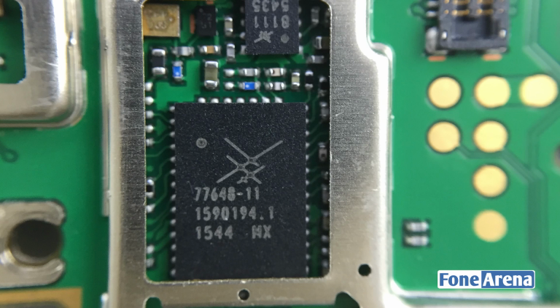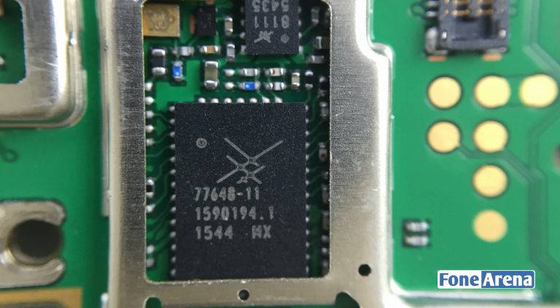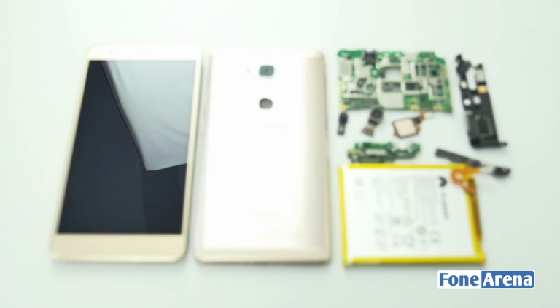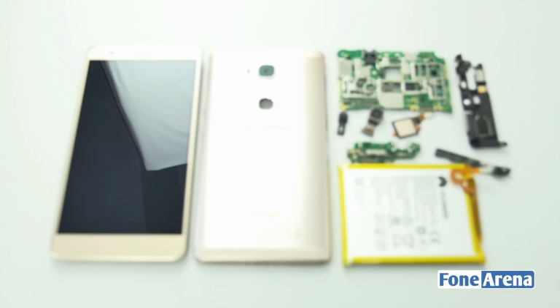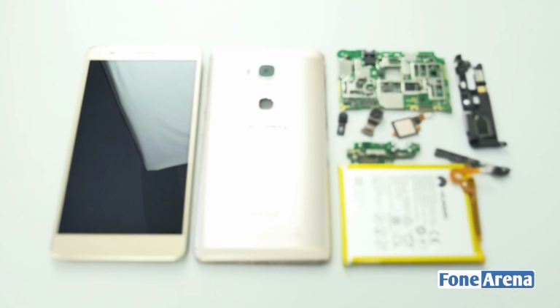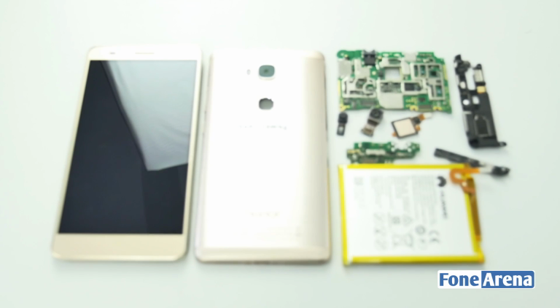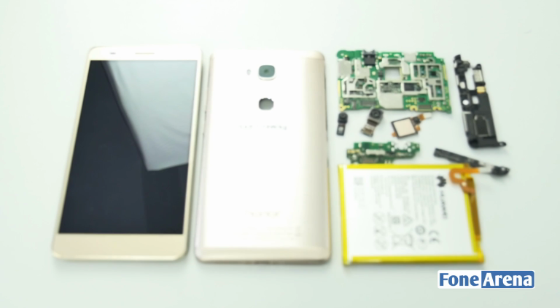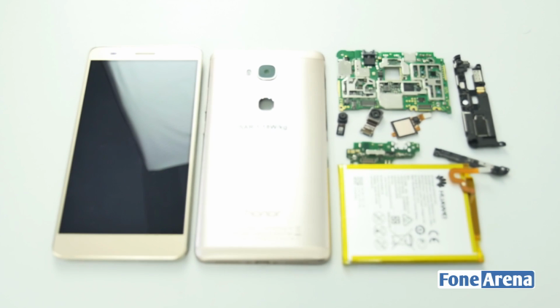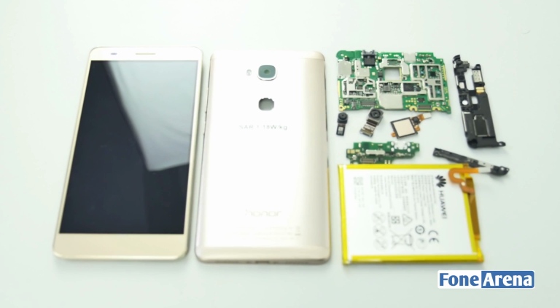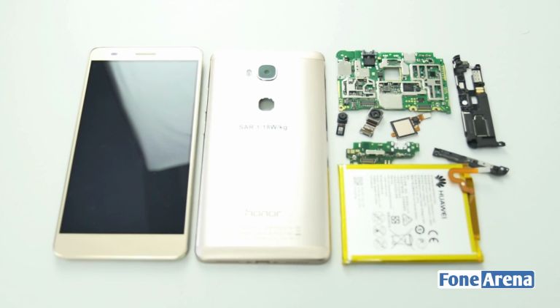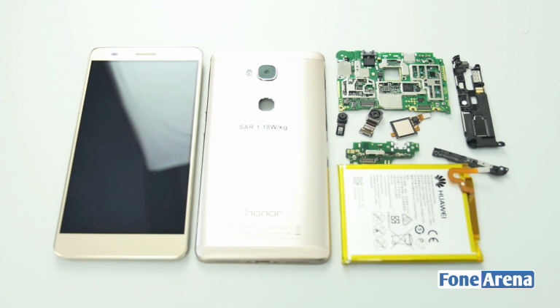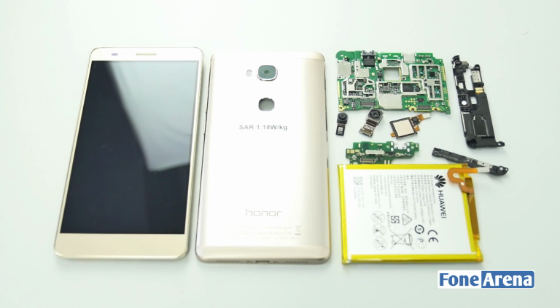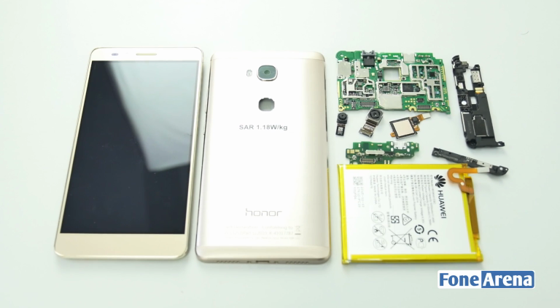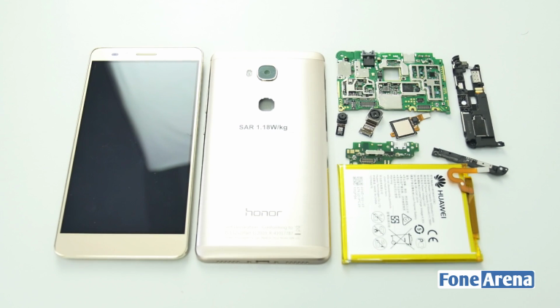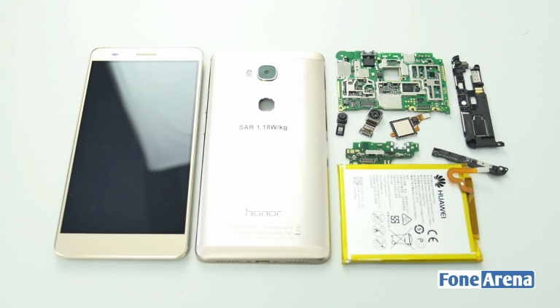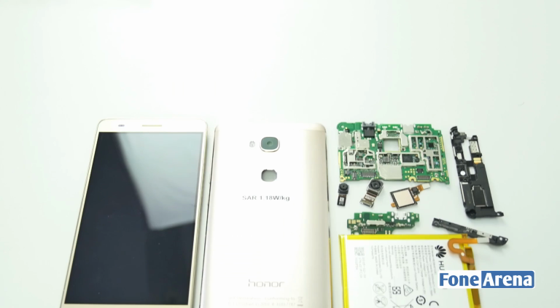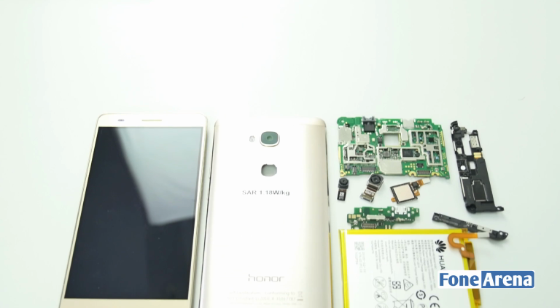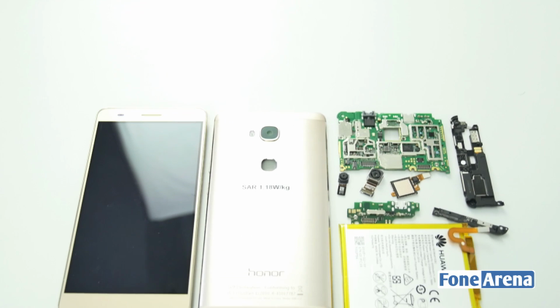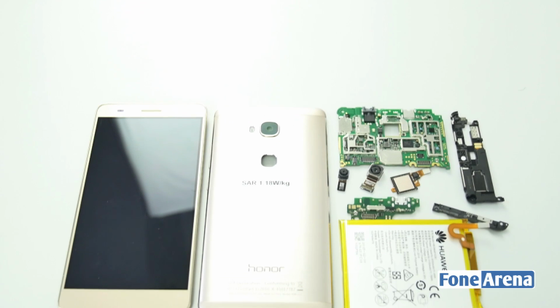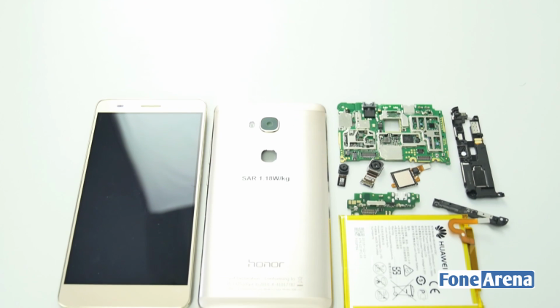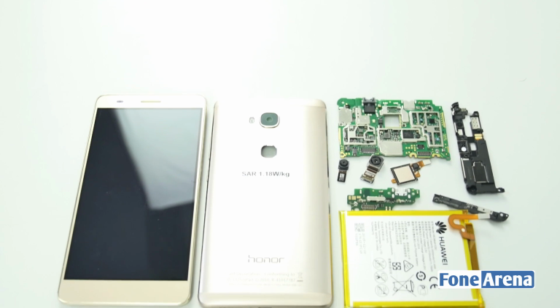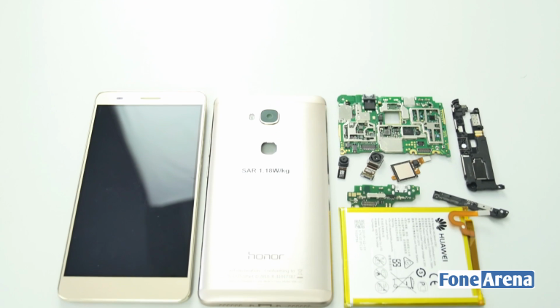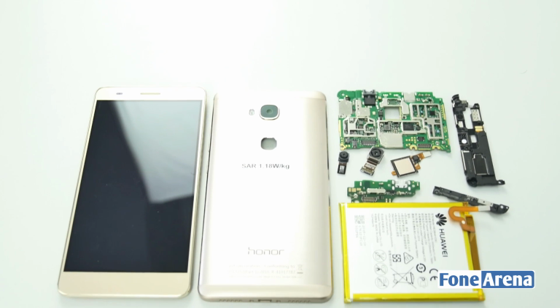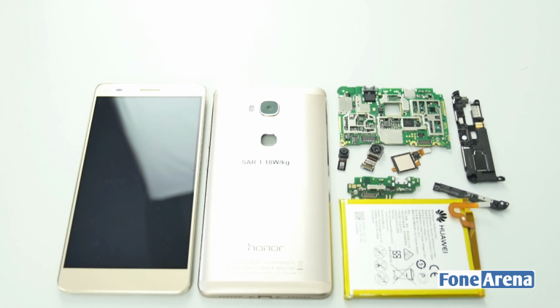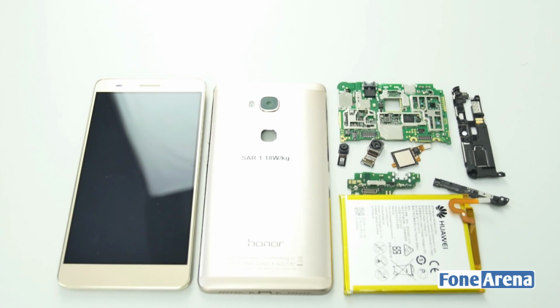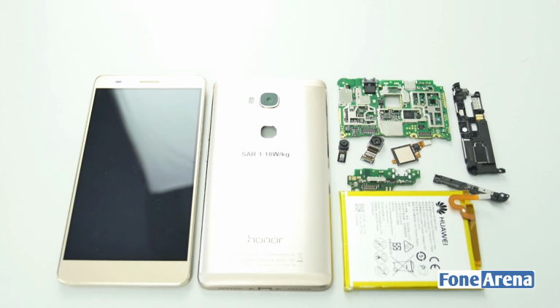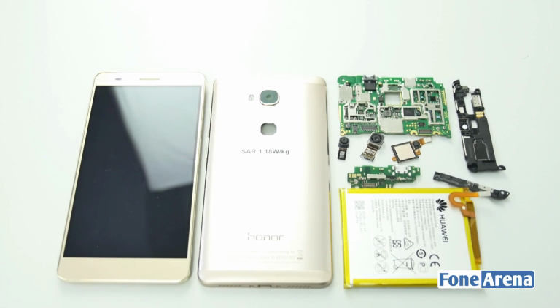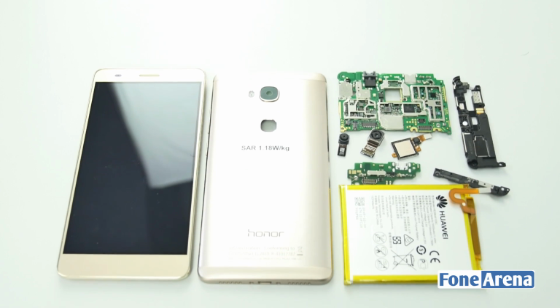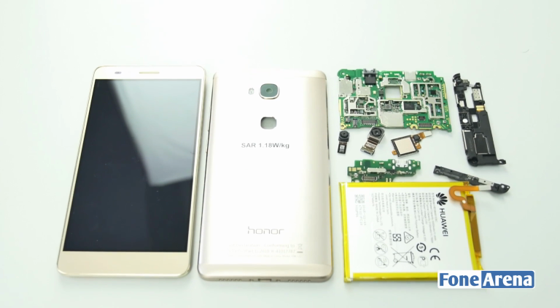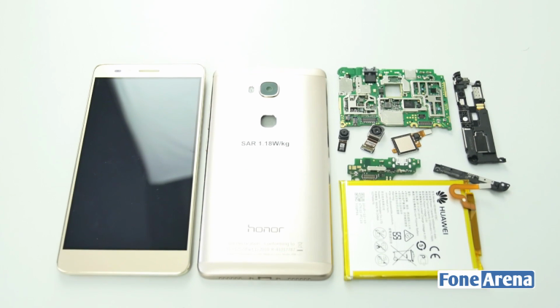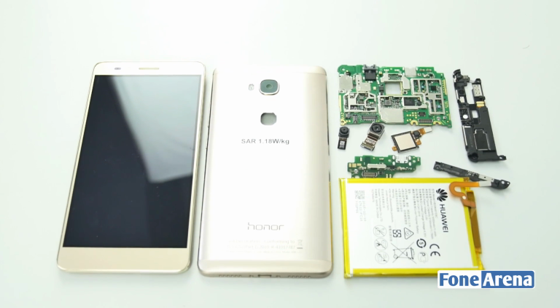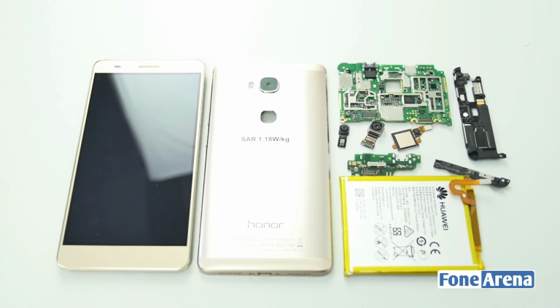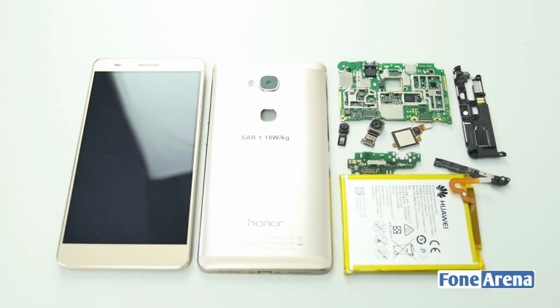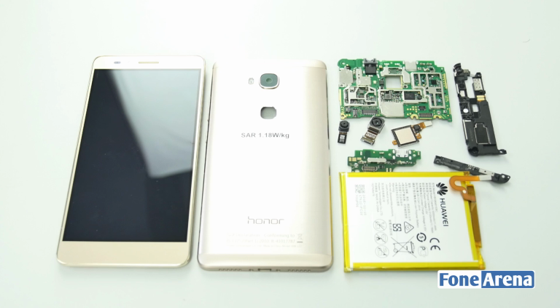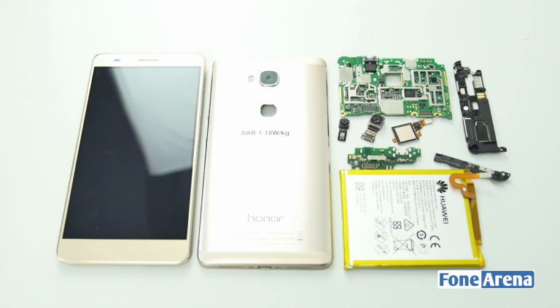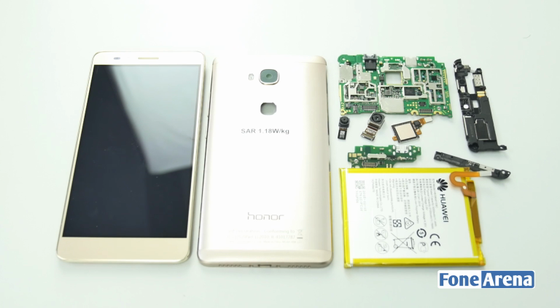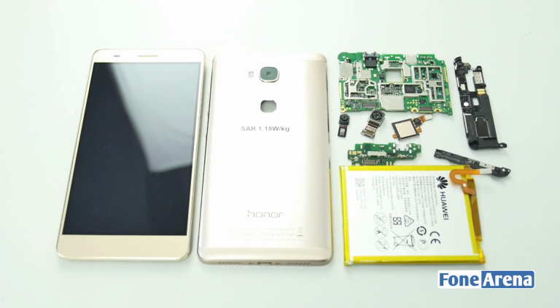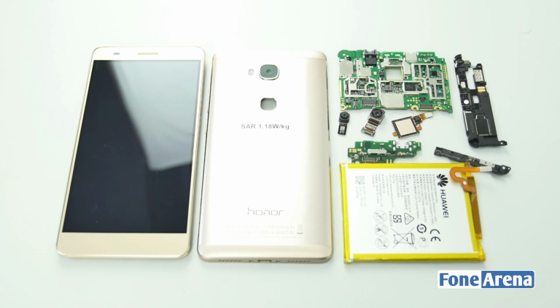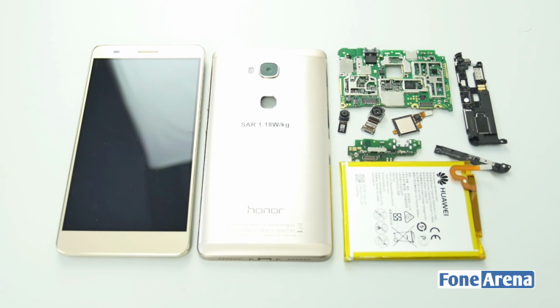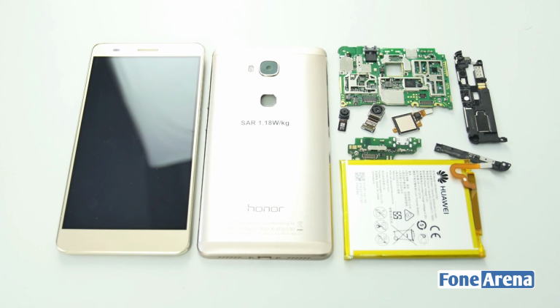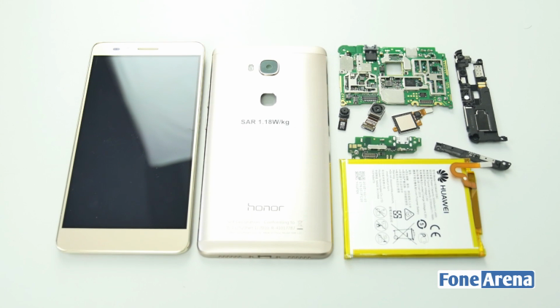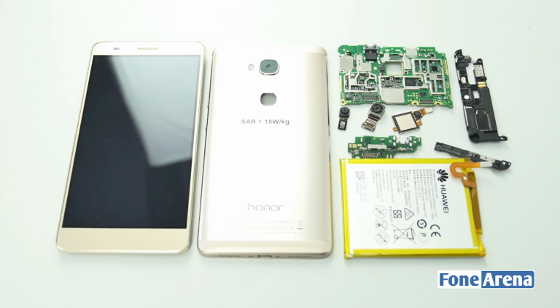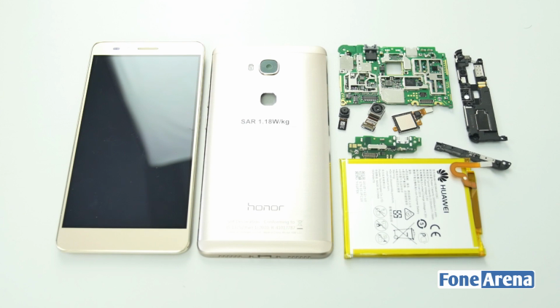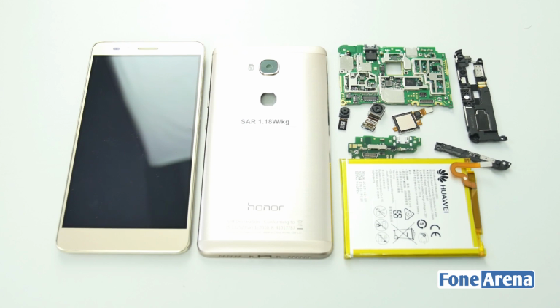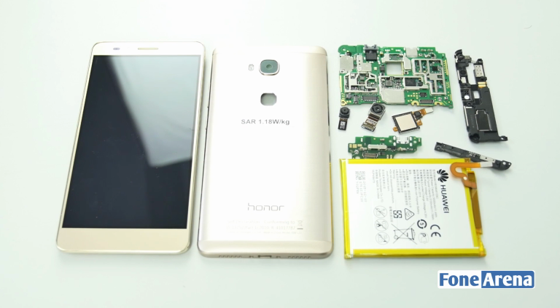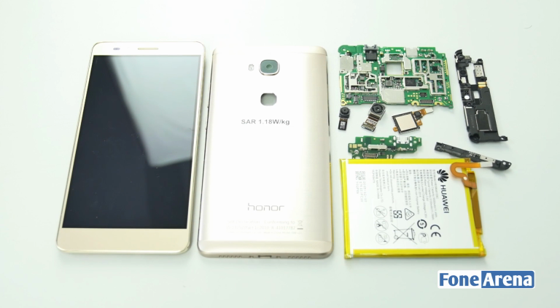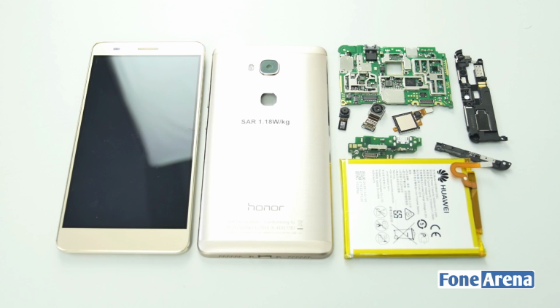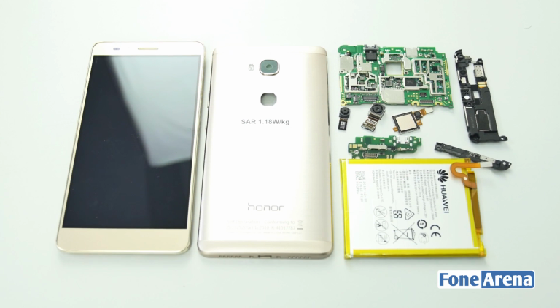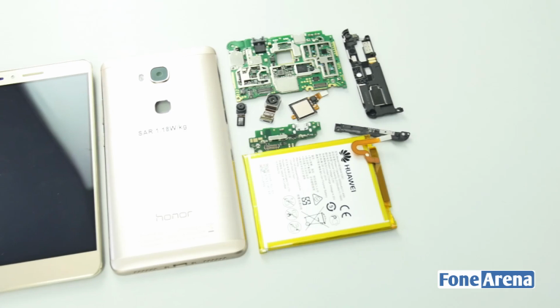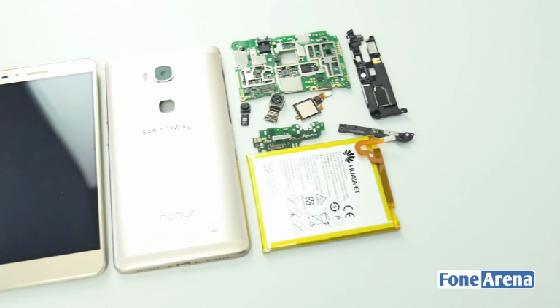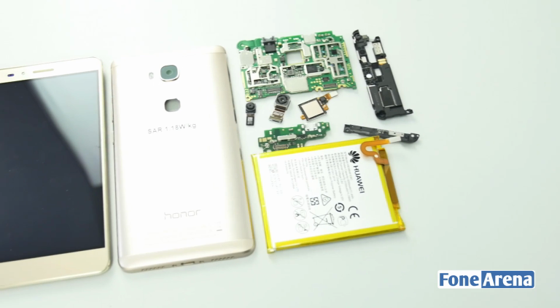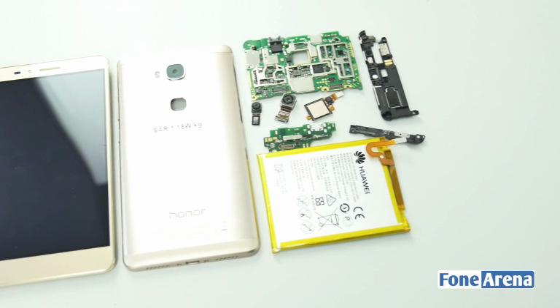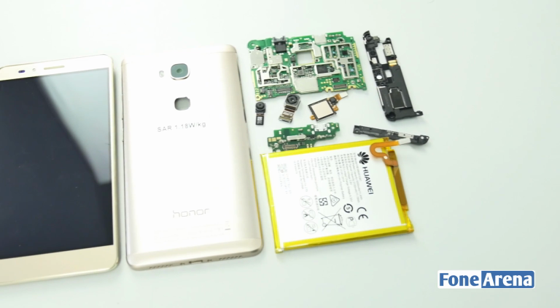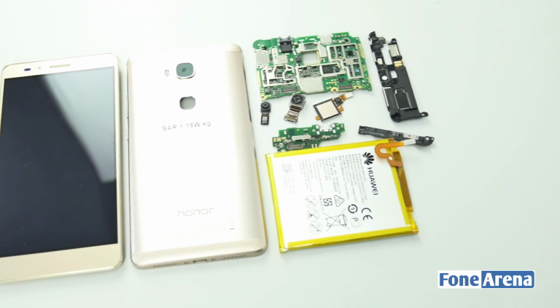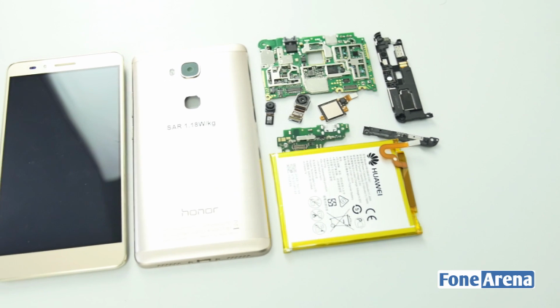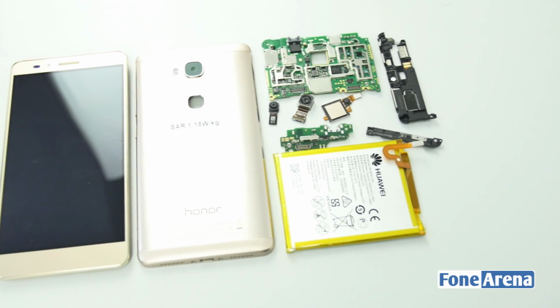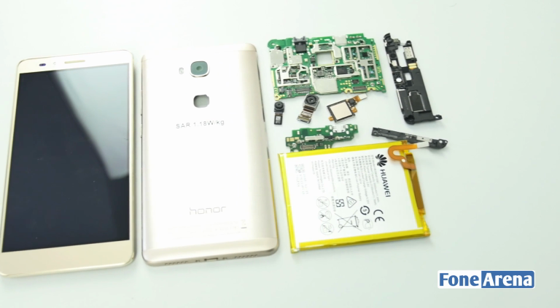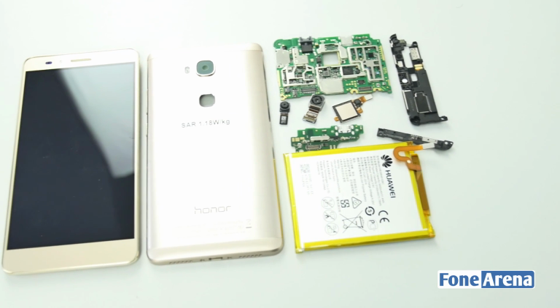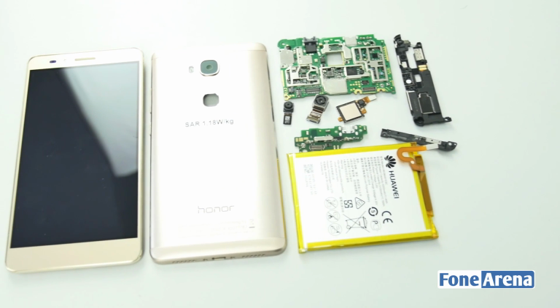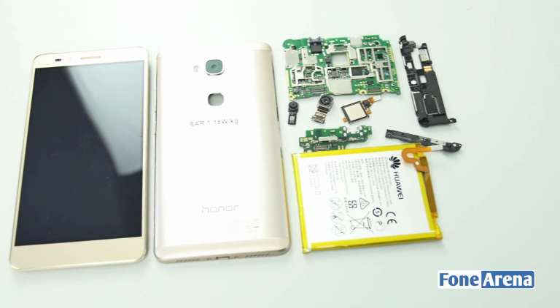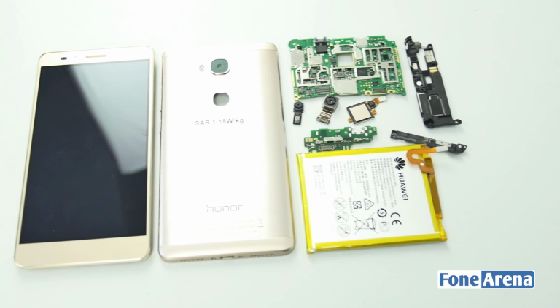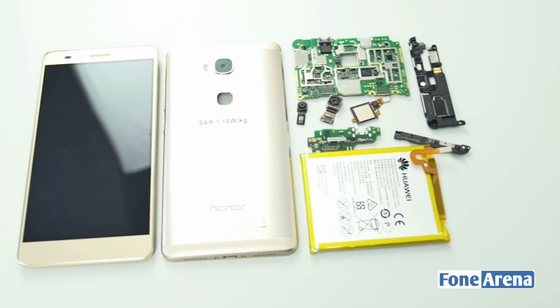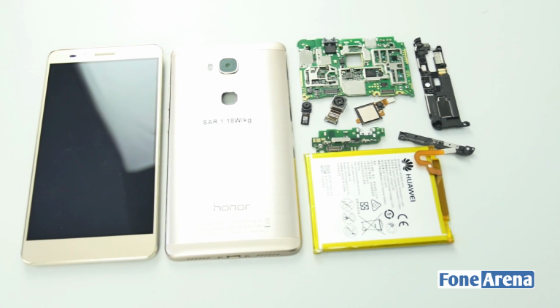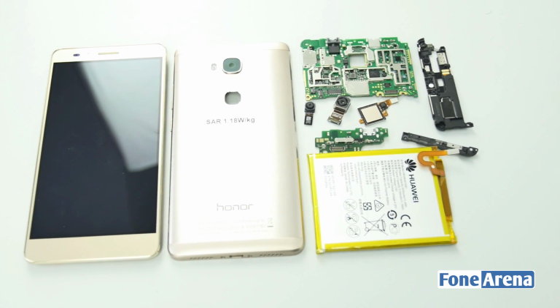So that's it for the teardown guys, we hope you enjoyed this video. If you liked this video, do hit the like button and subscribe to our channel for more videos like this. Thanks for watching.